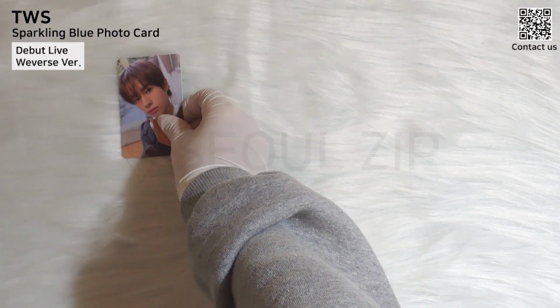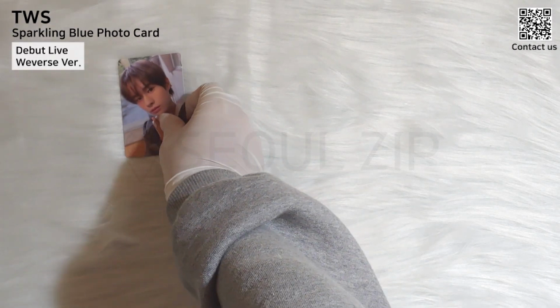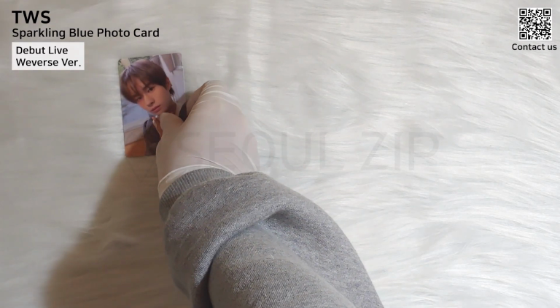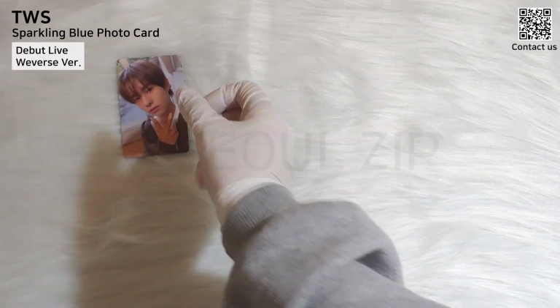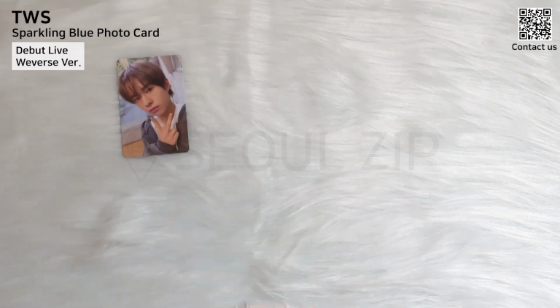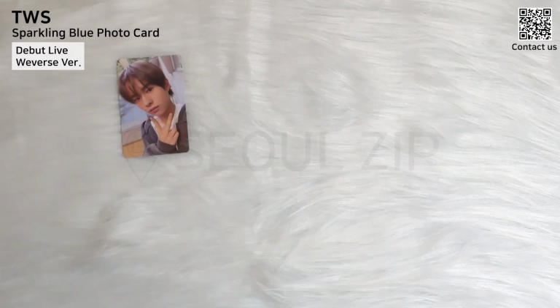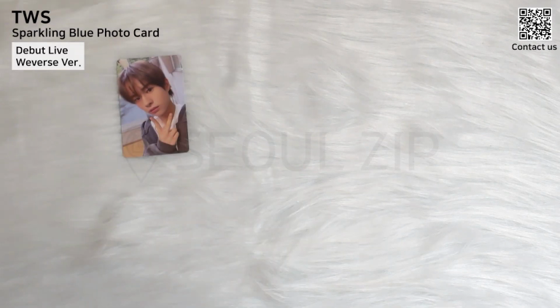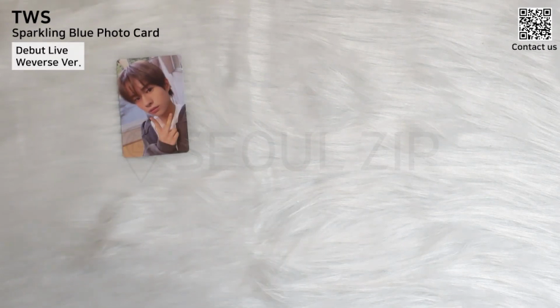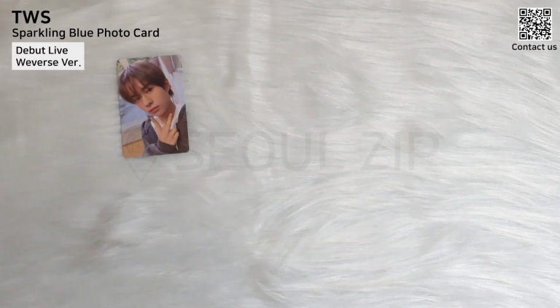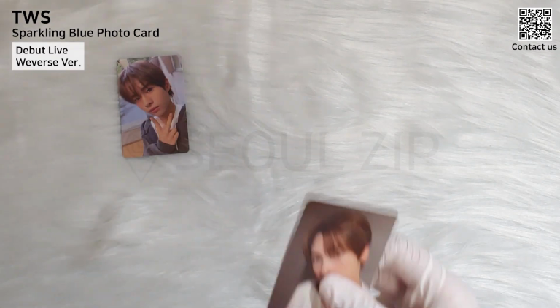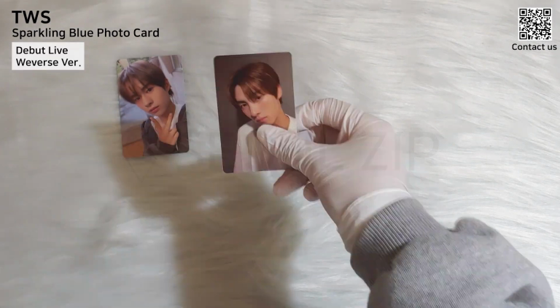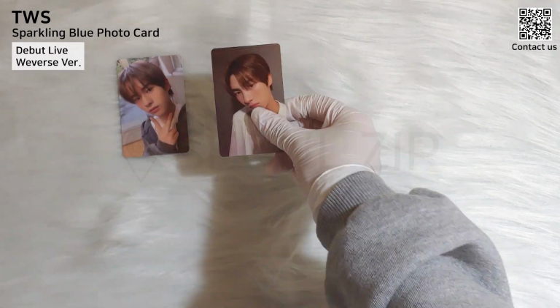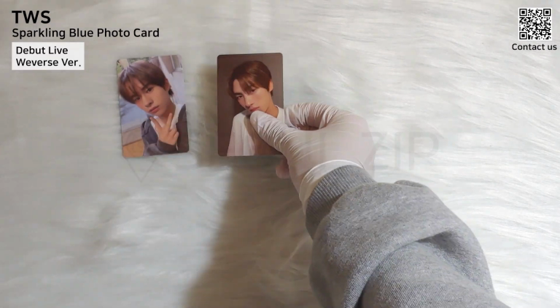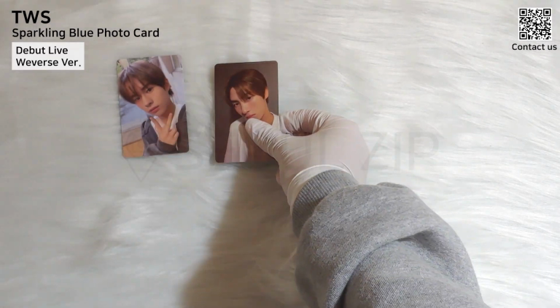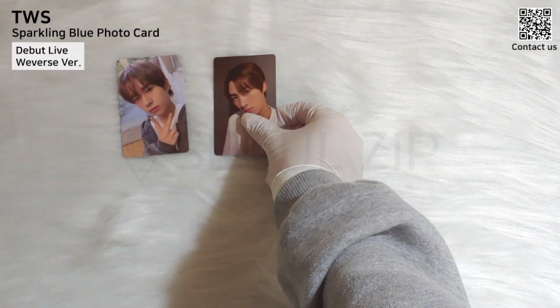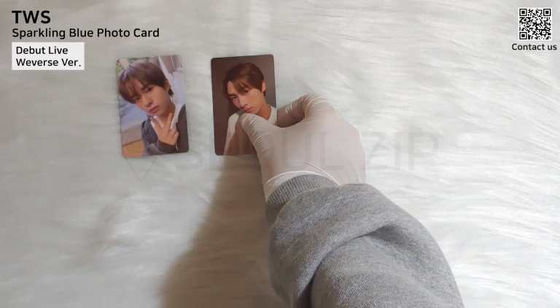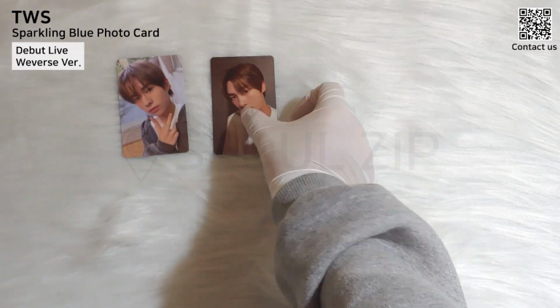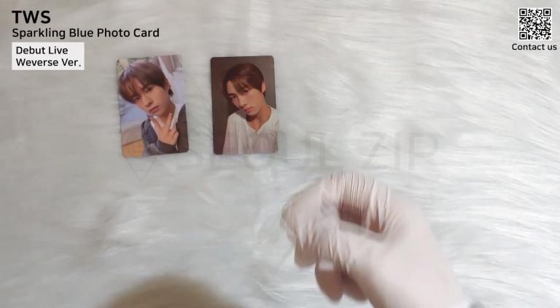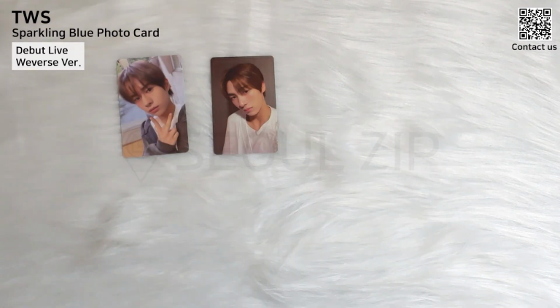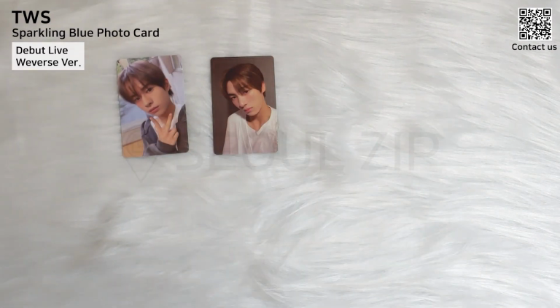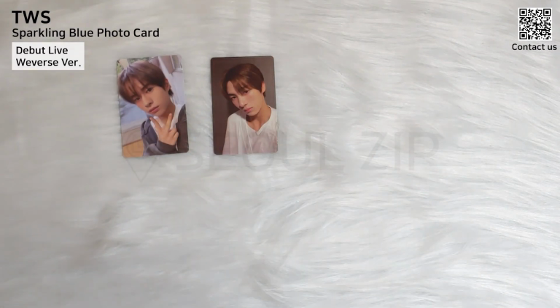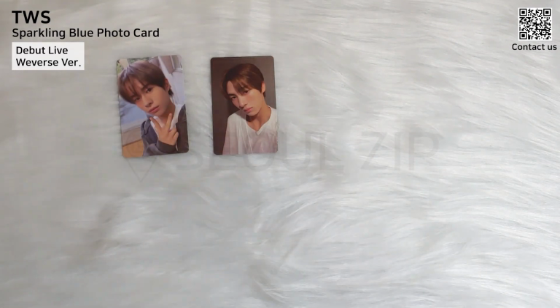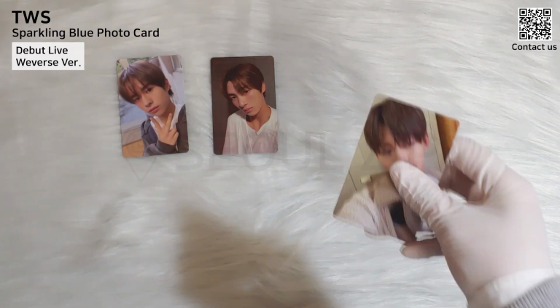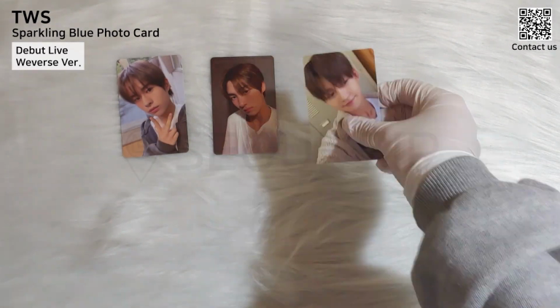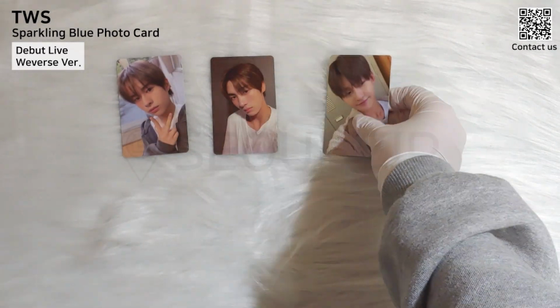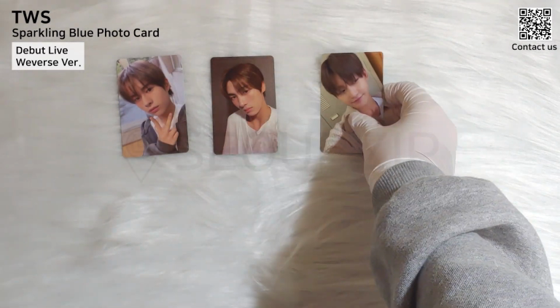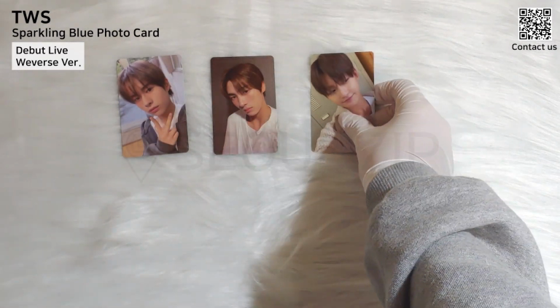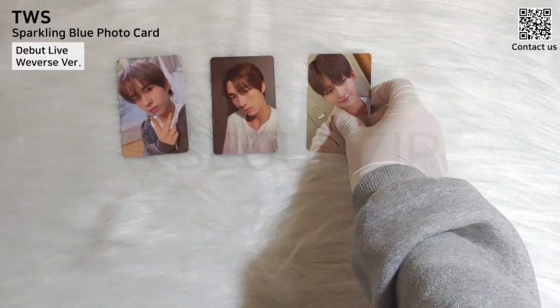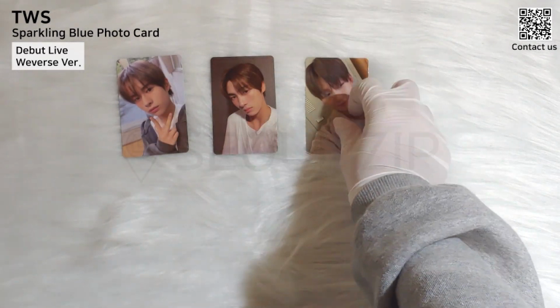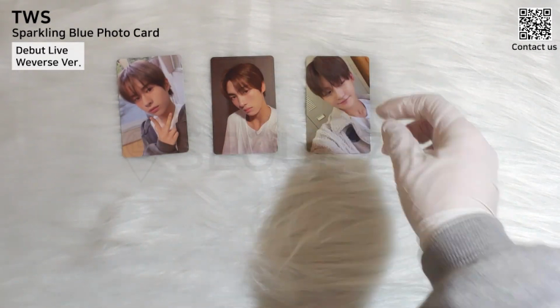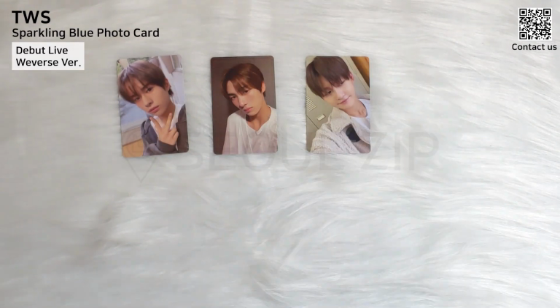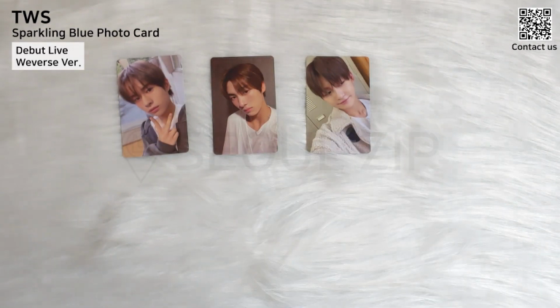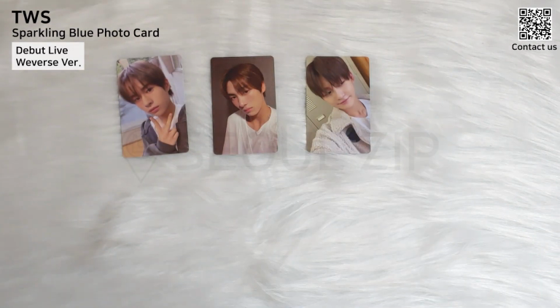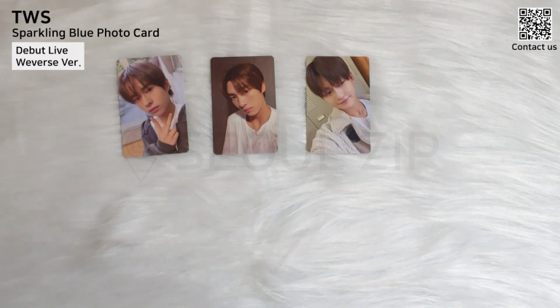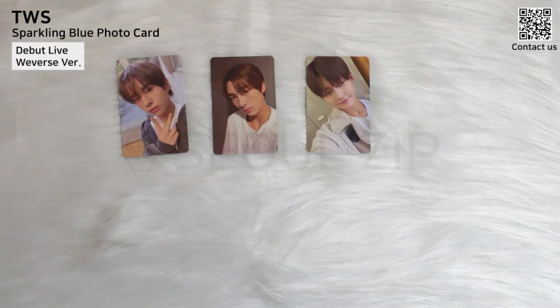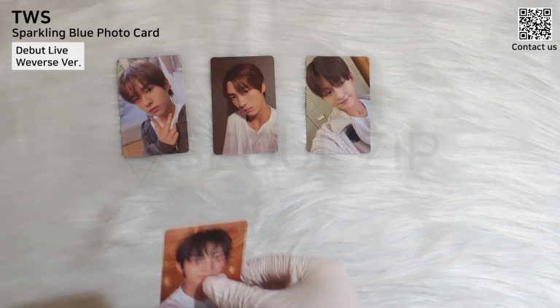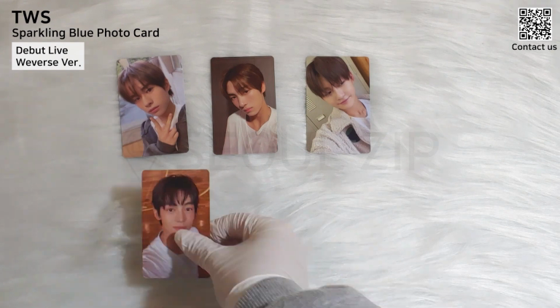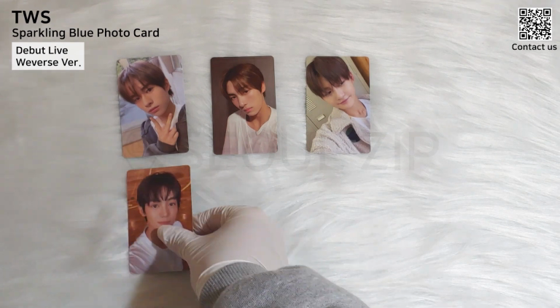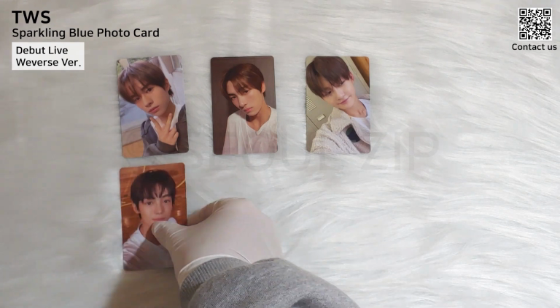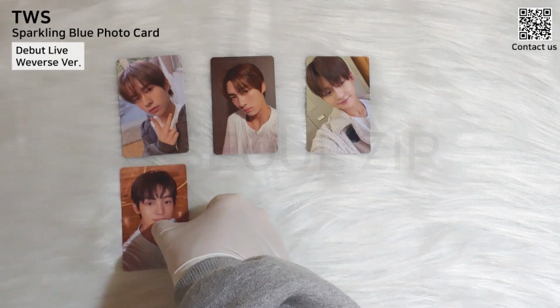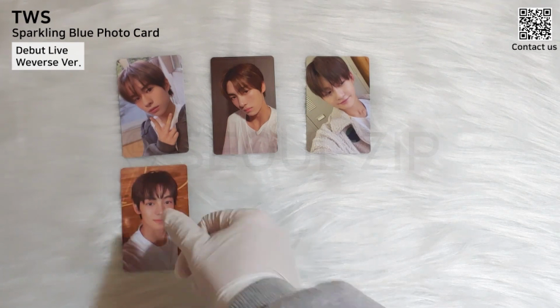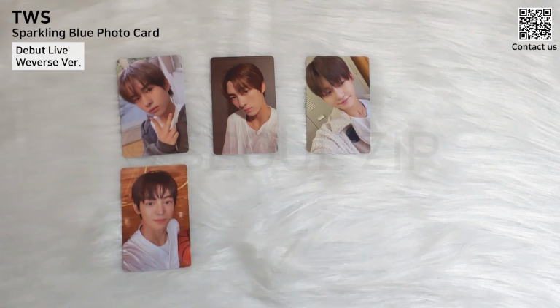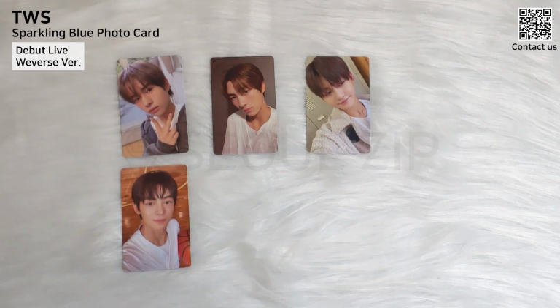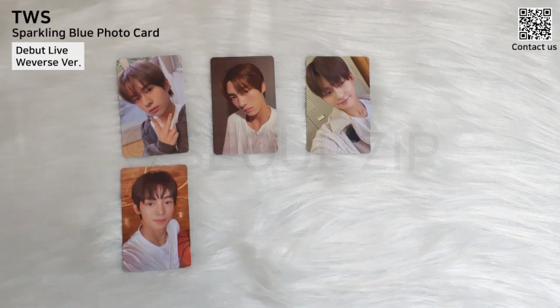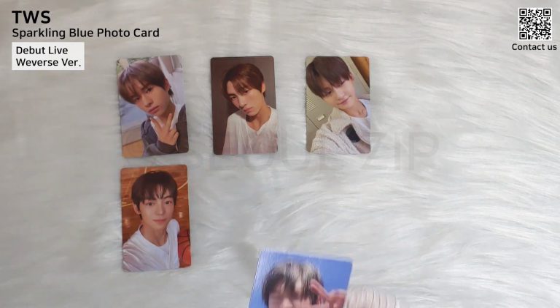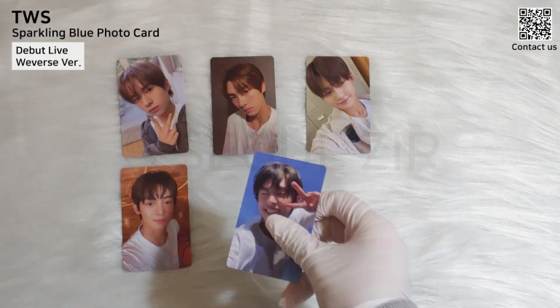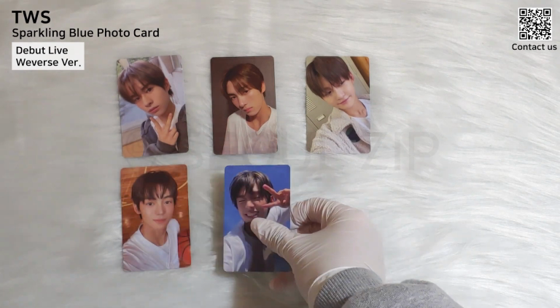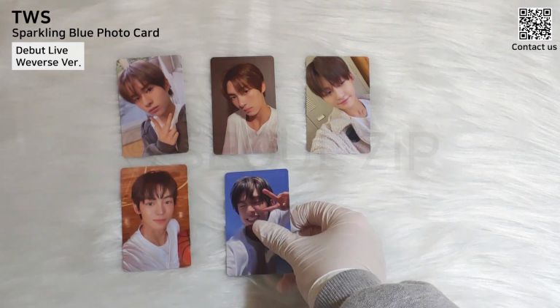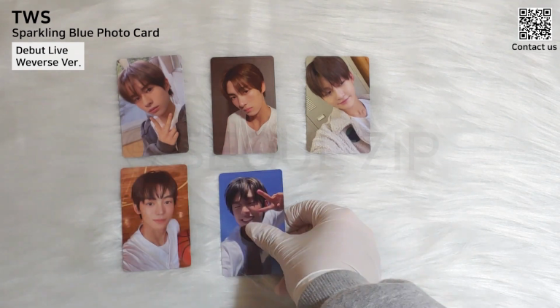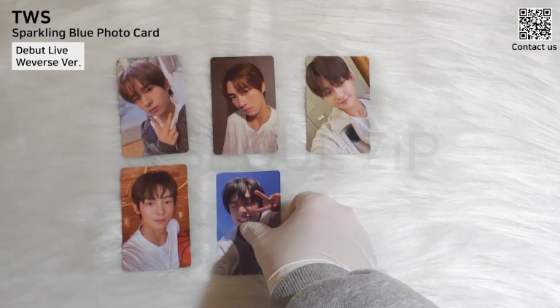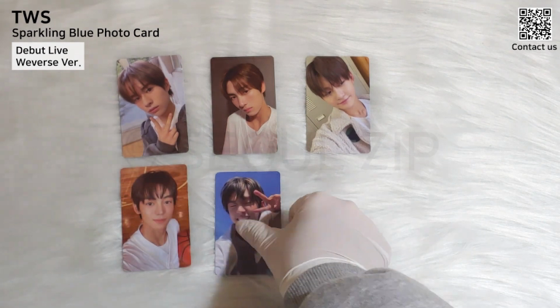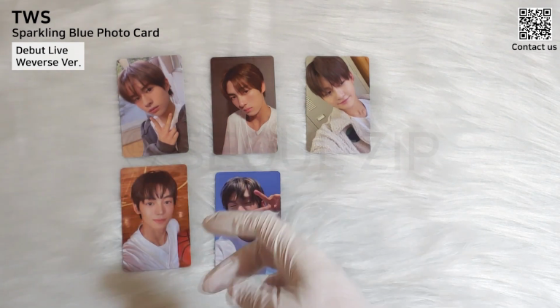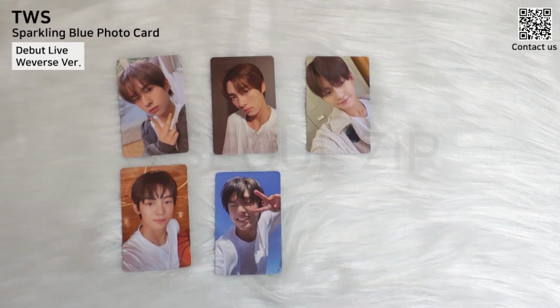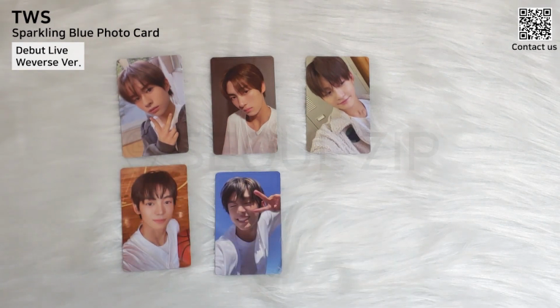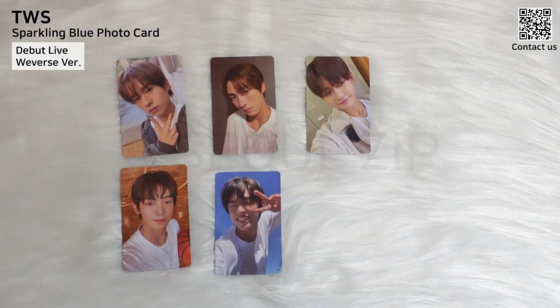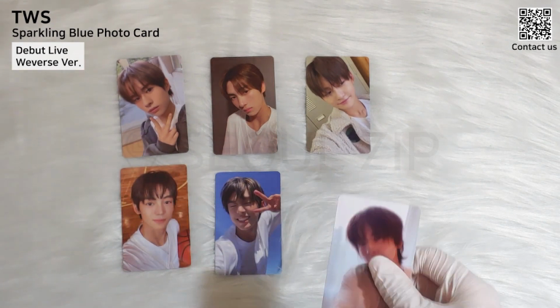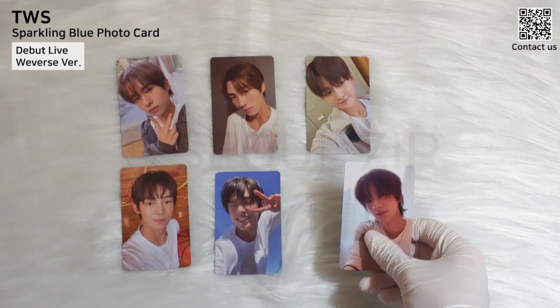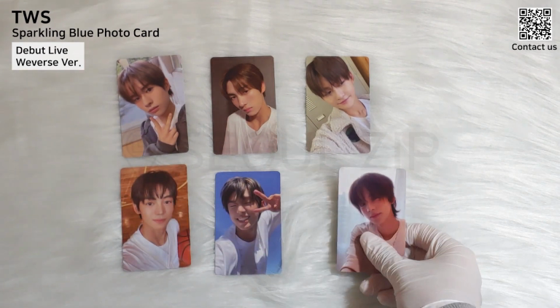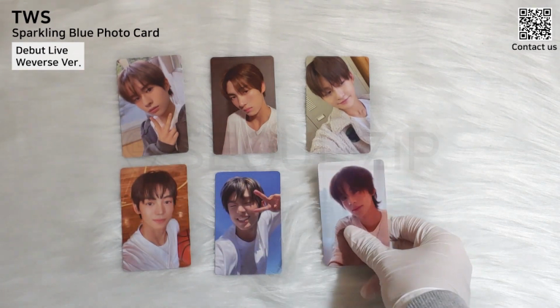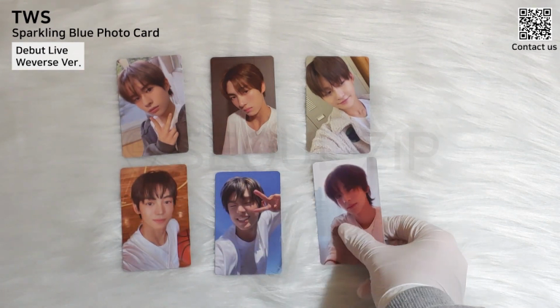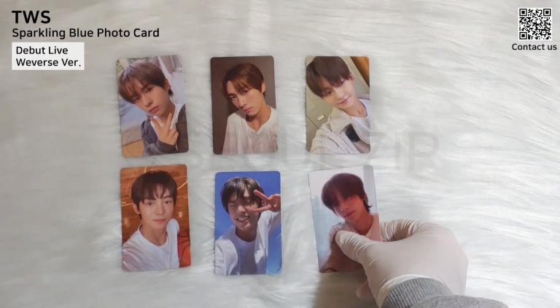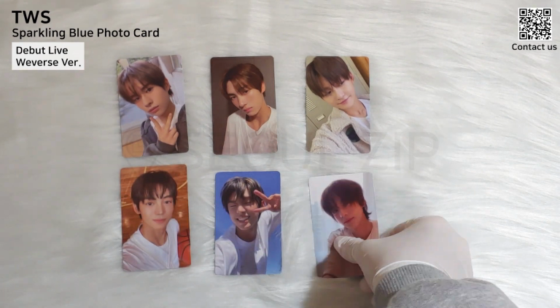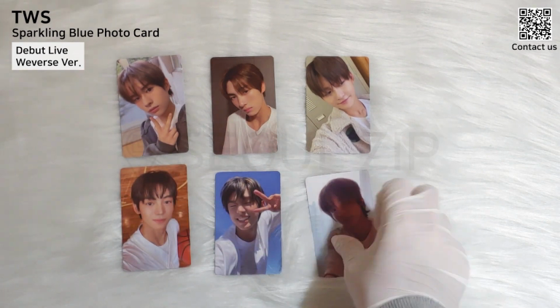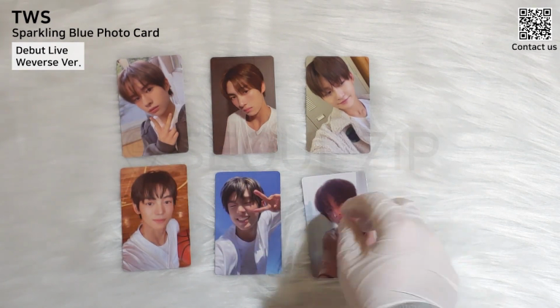Debut live P.O.B. — Weverse album version photocards. I was glad to receive photocards with Weverse albums.